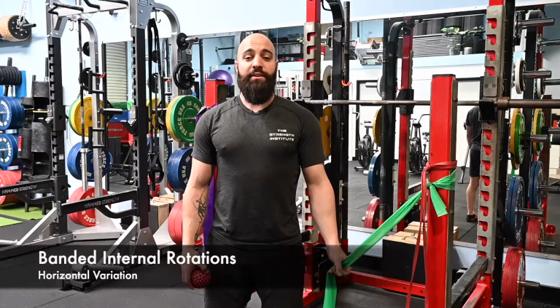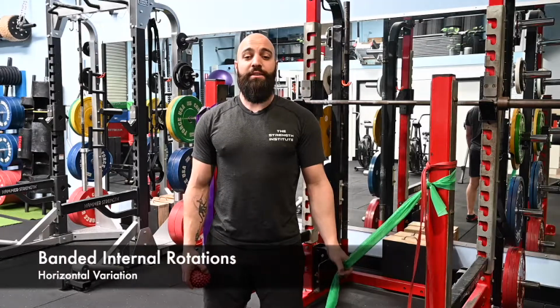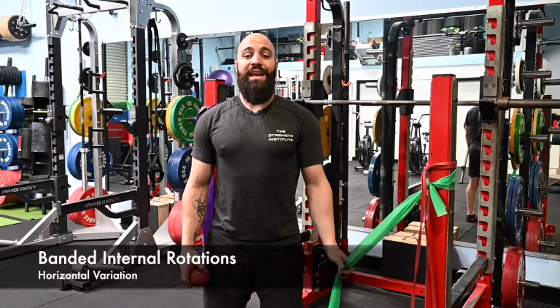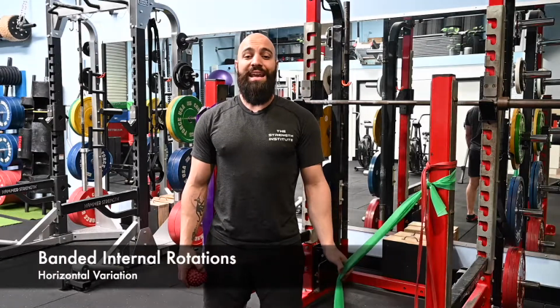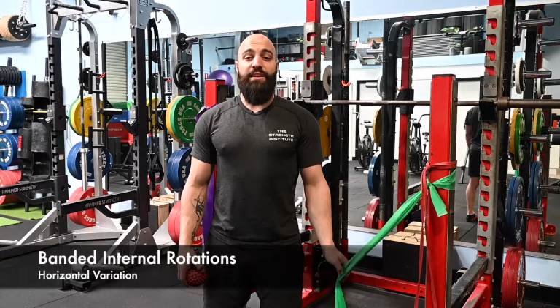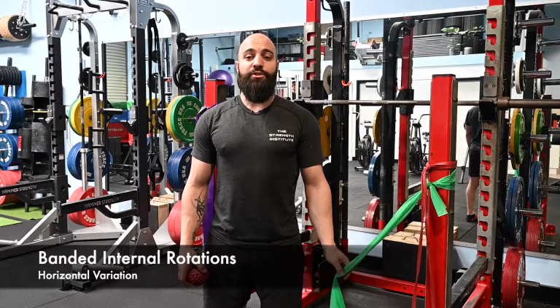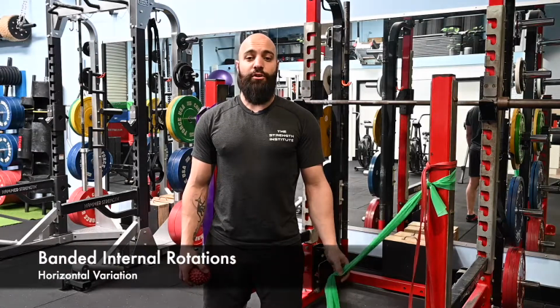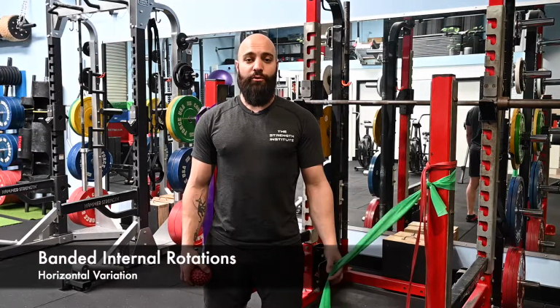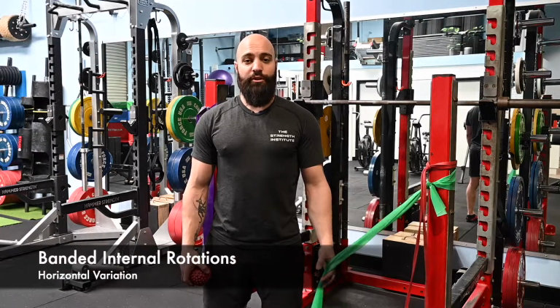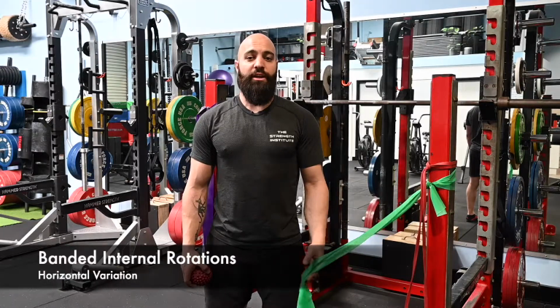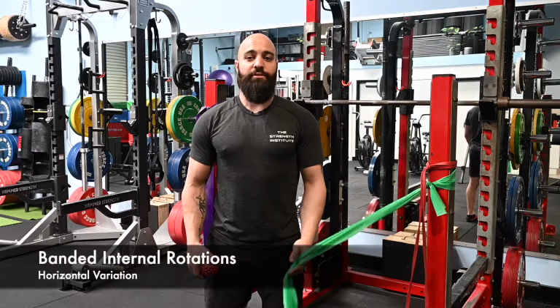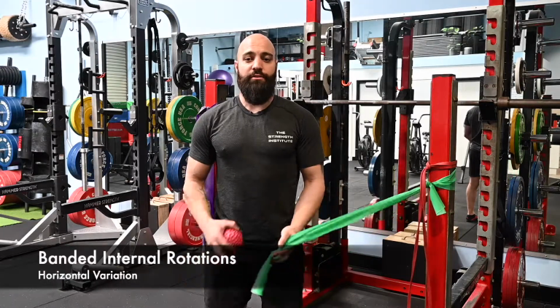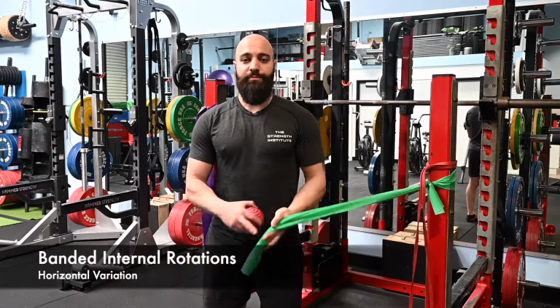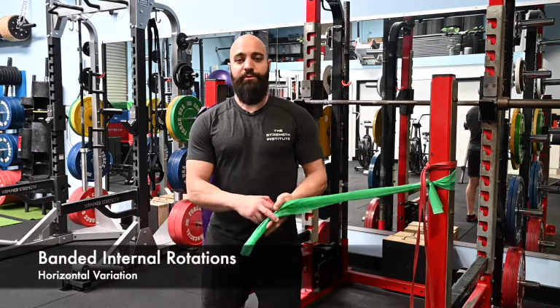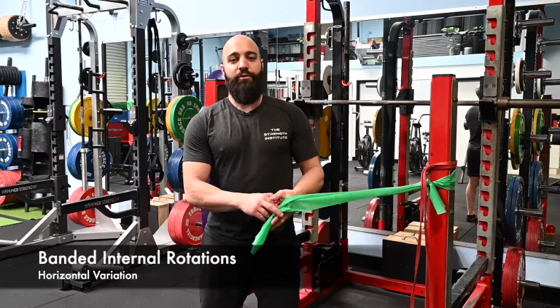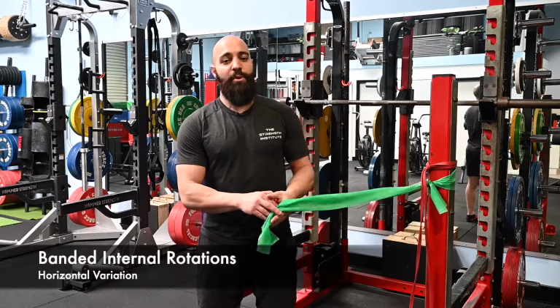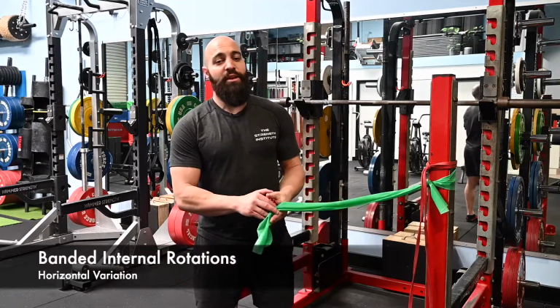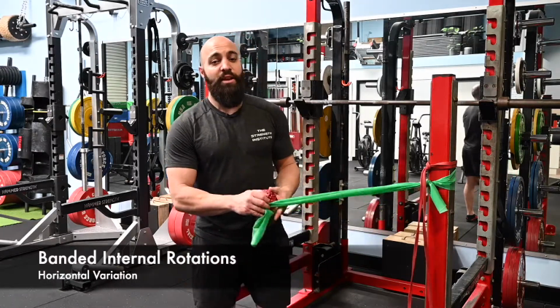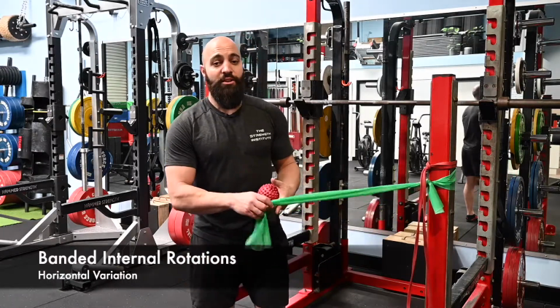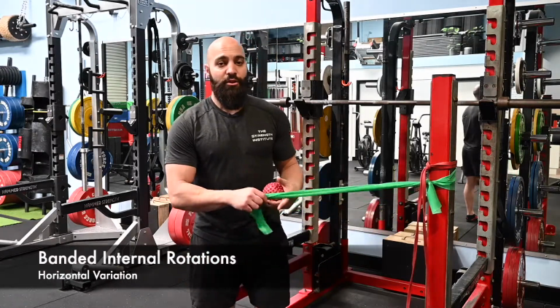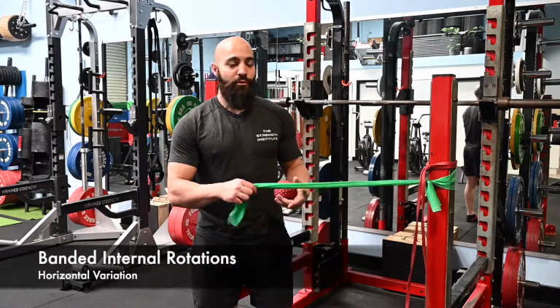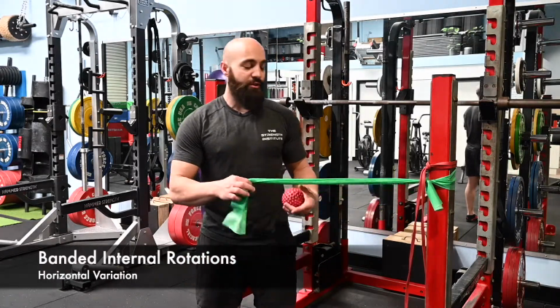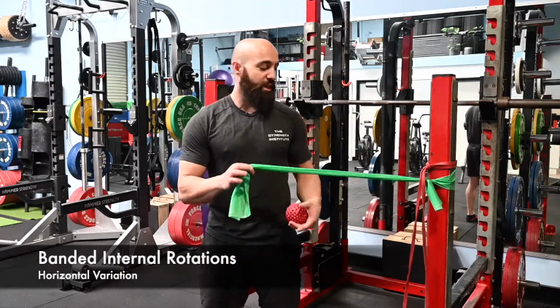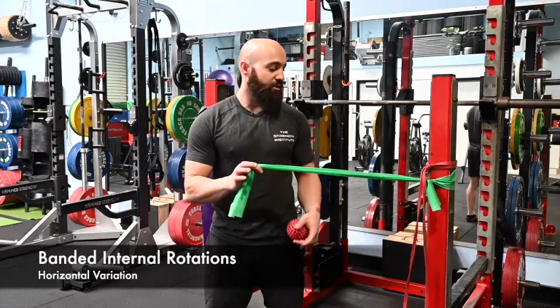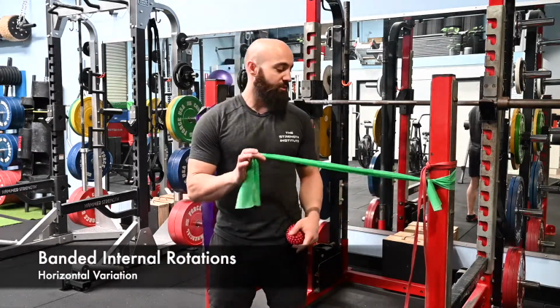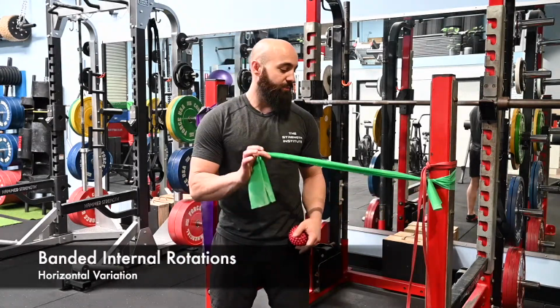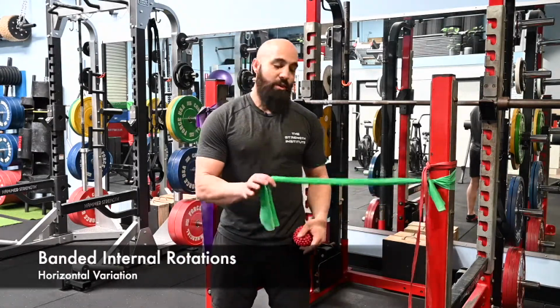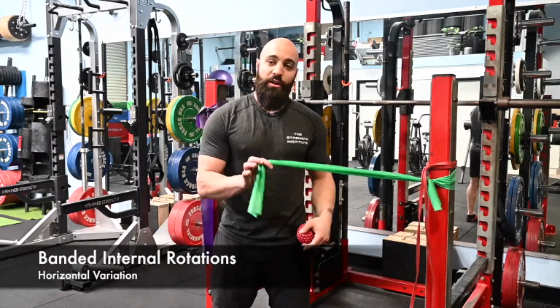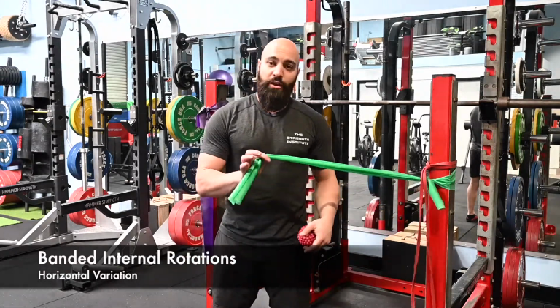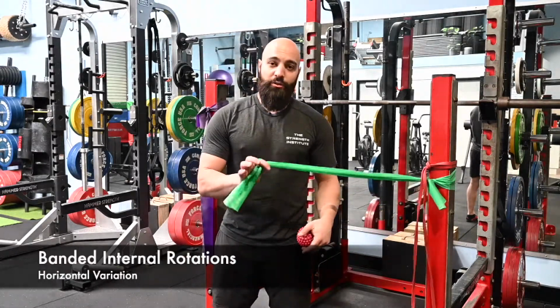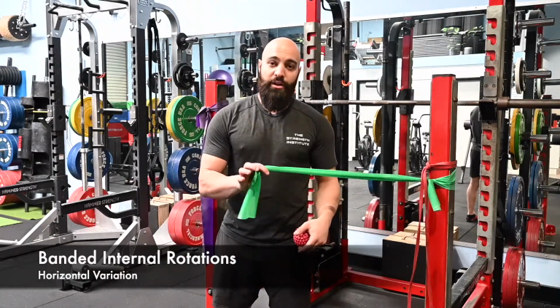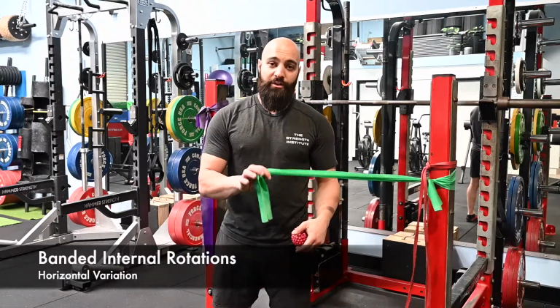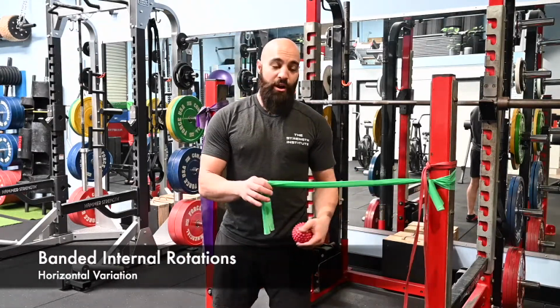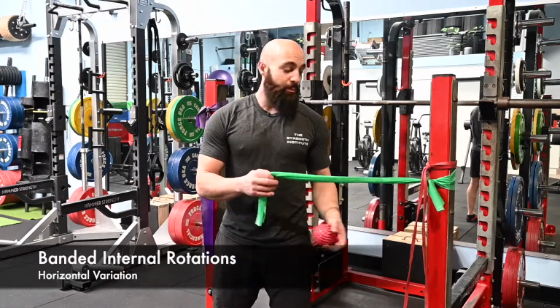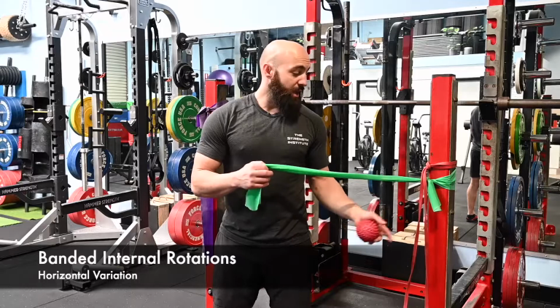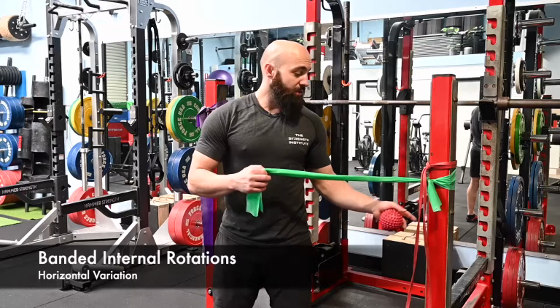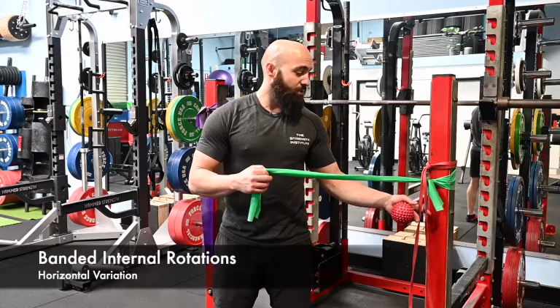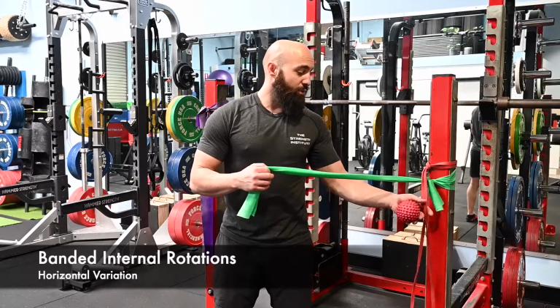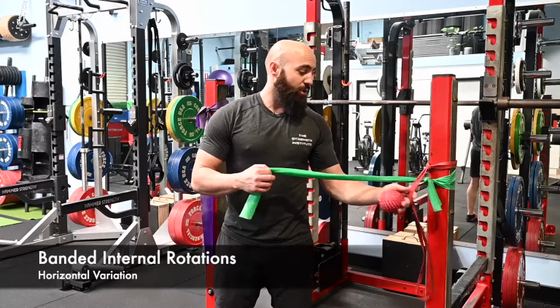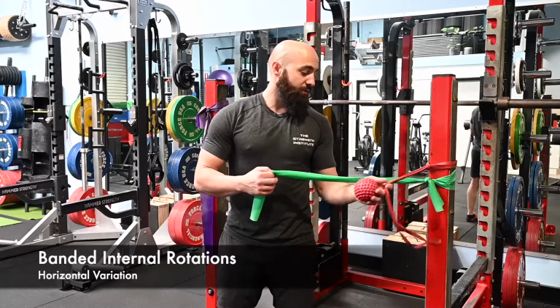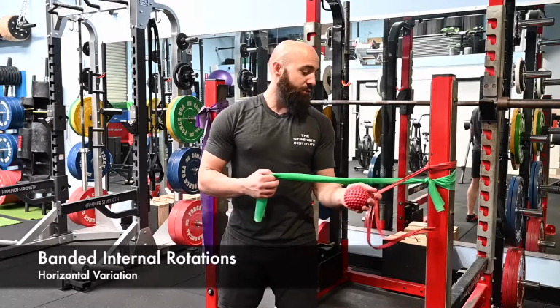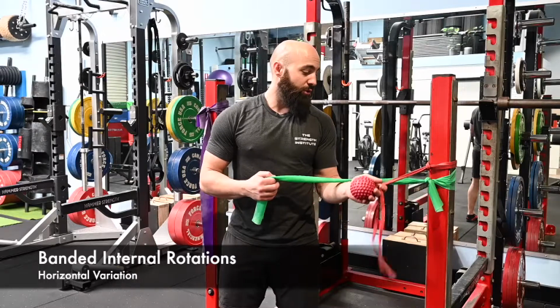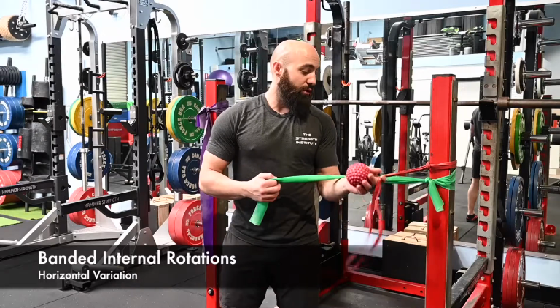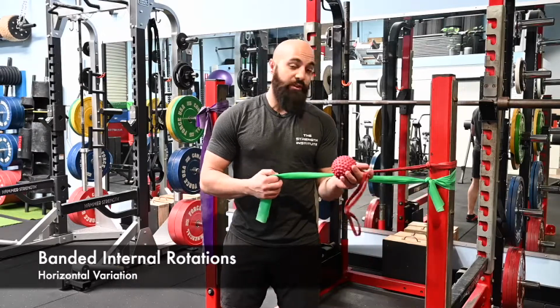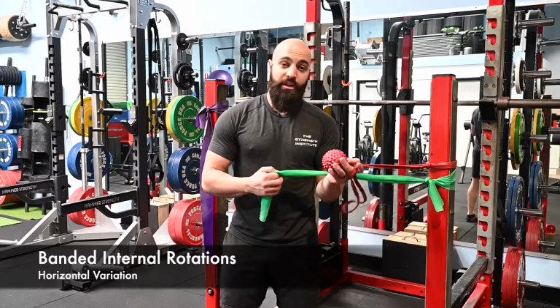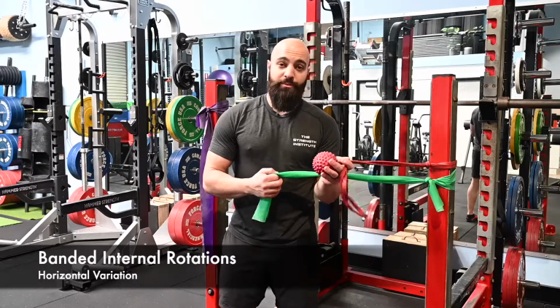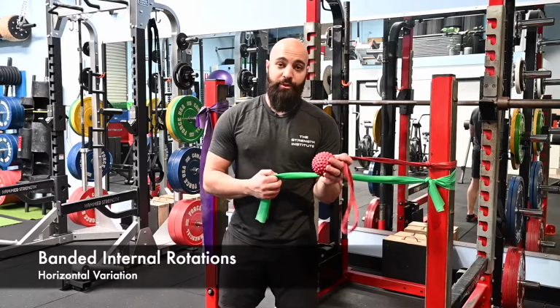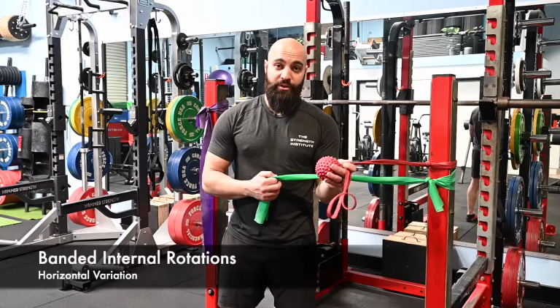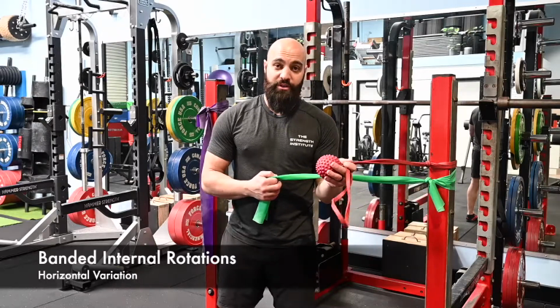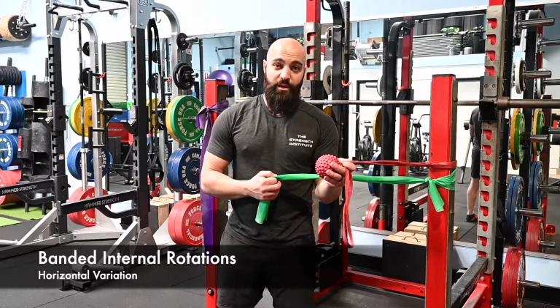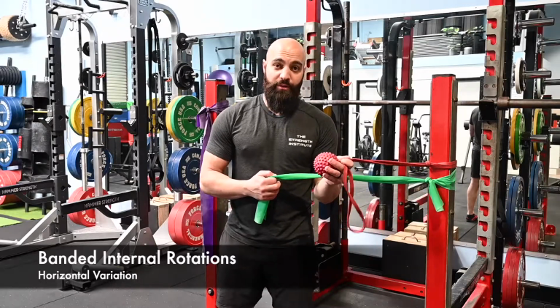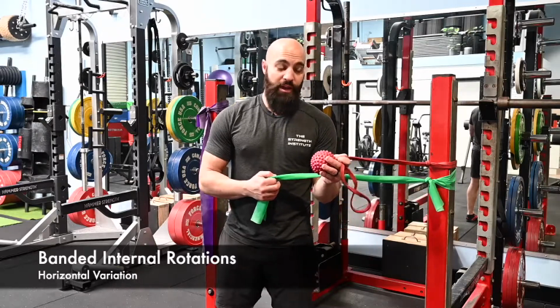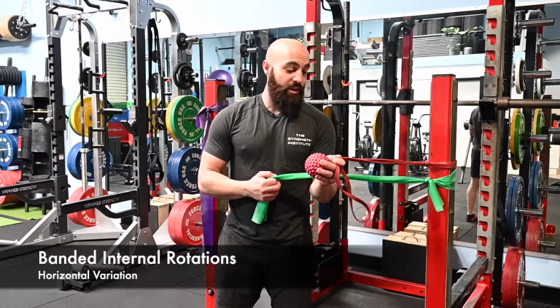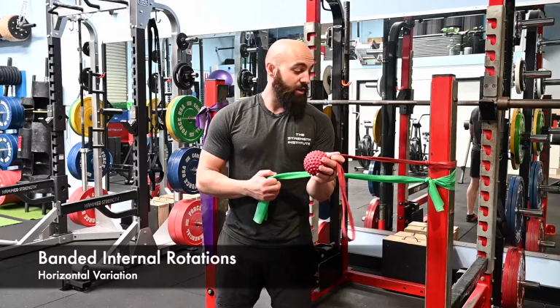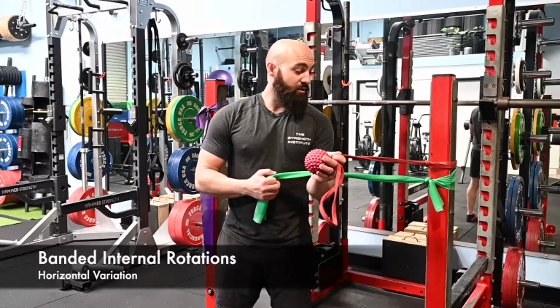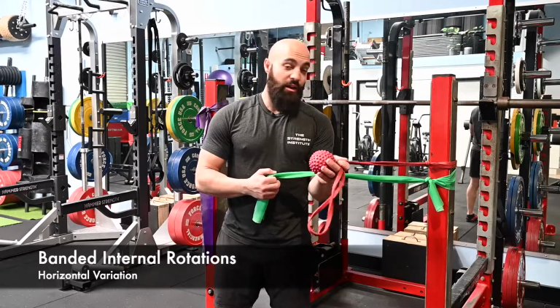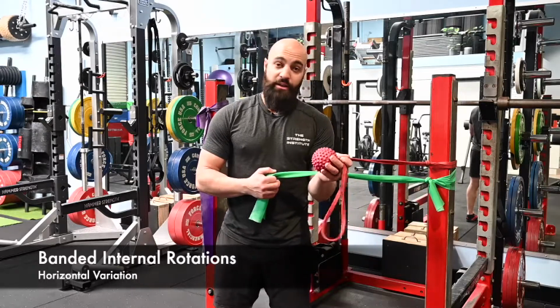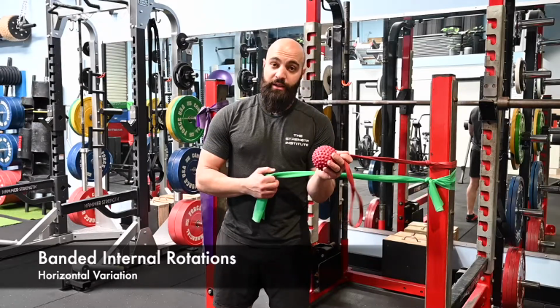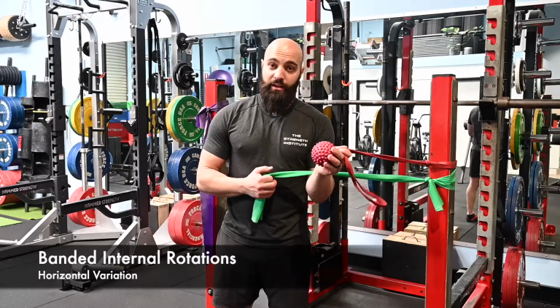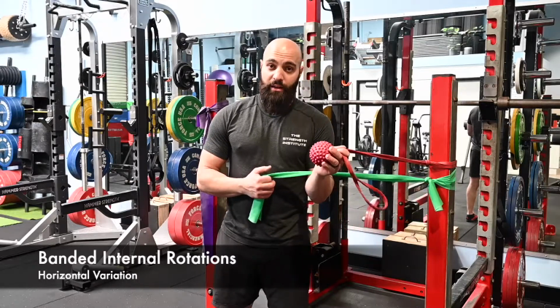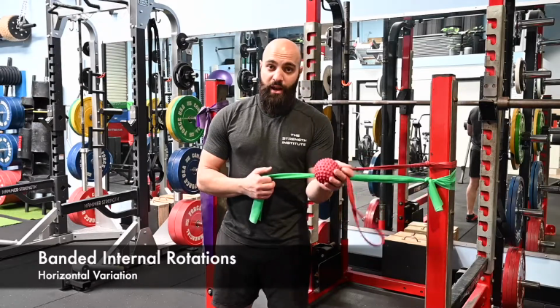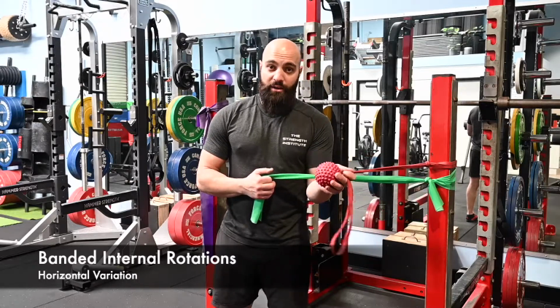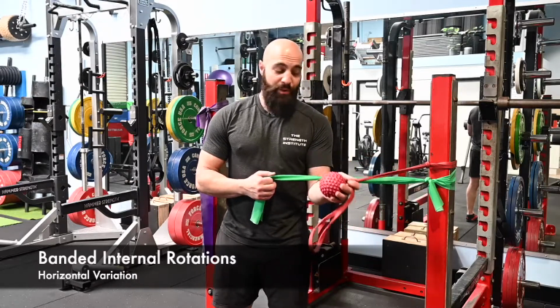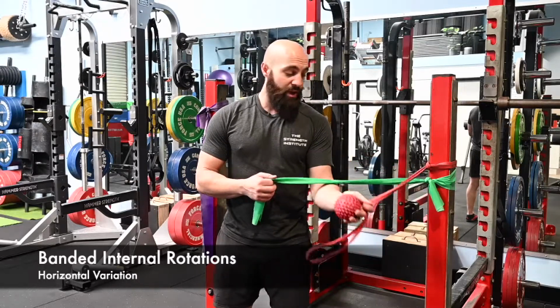Banded internal rotations. For the banded internal rotations, you need a theraband, or if you're feeling up for it, you can start with a slightly harder band.